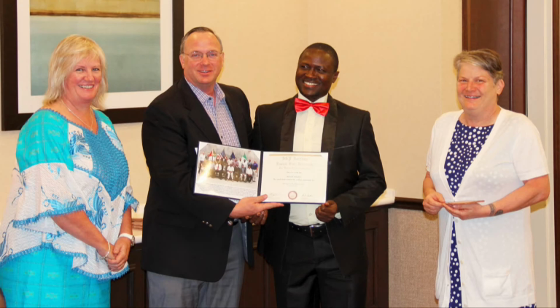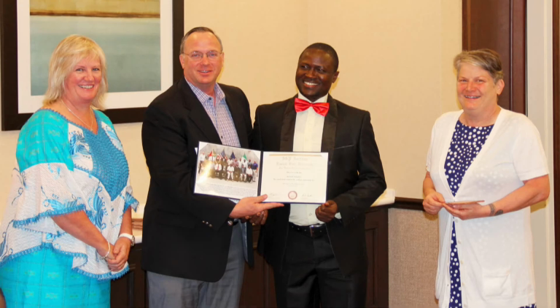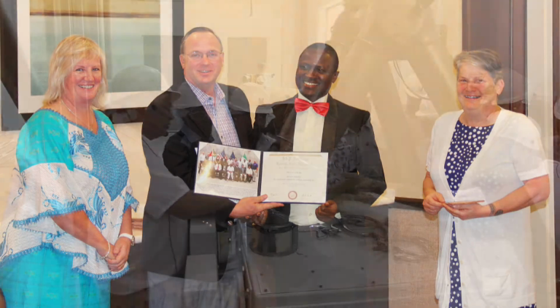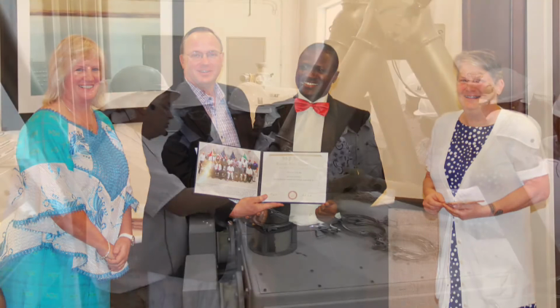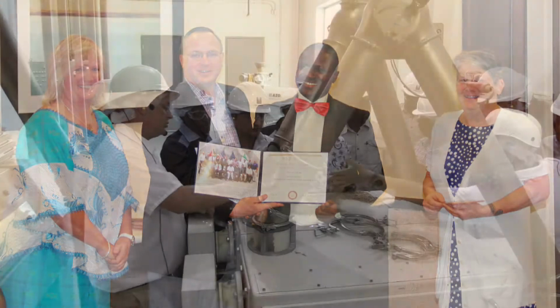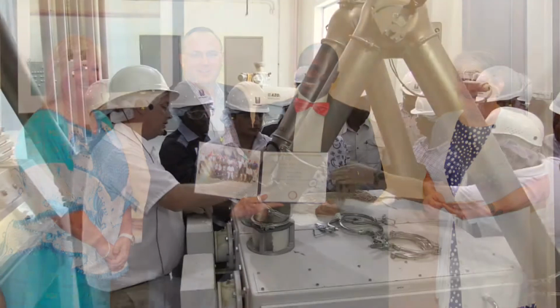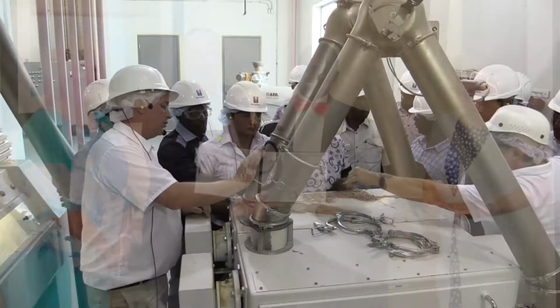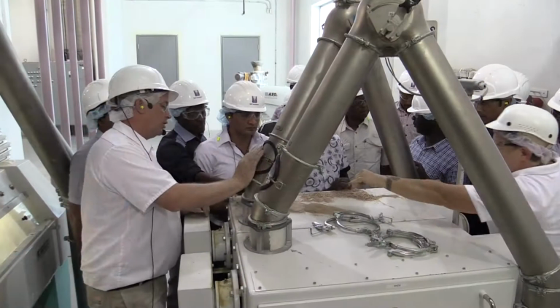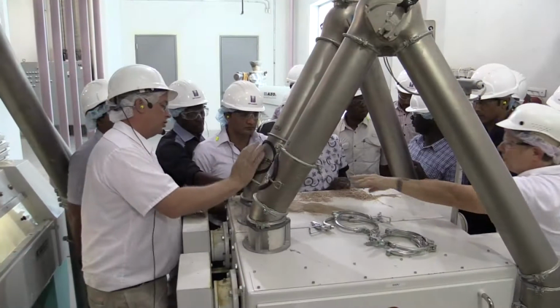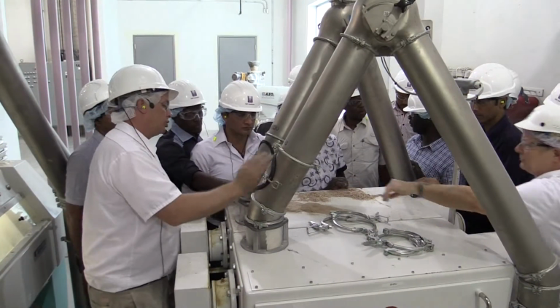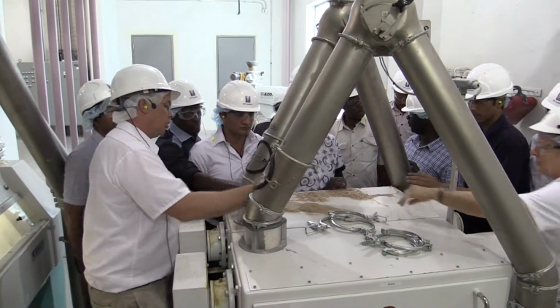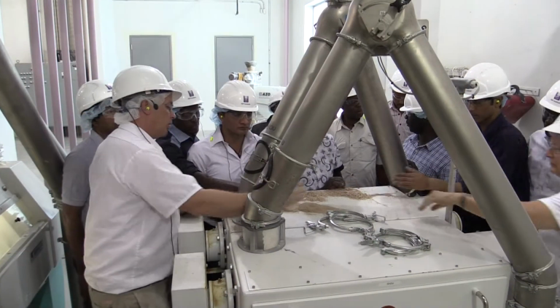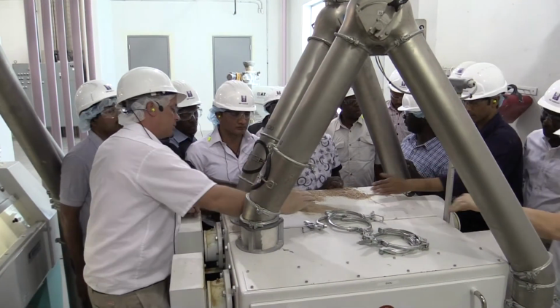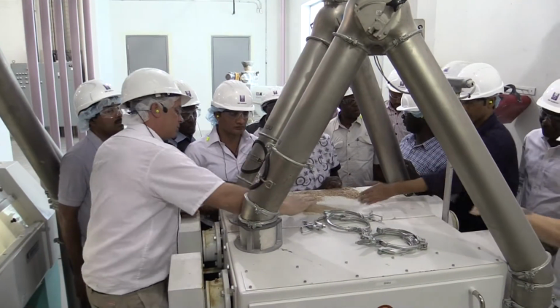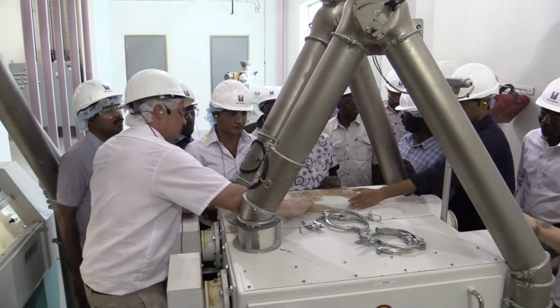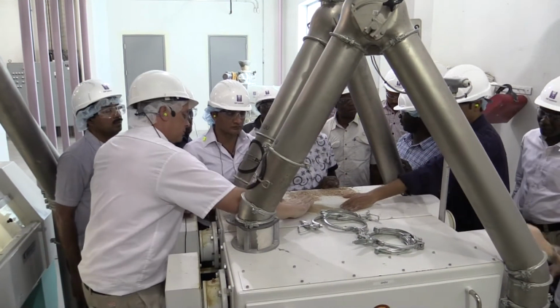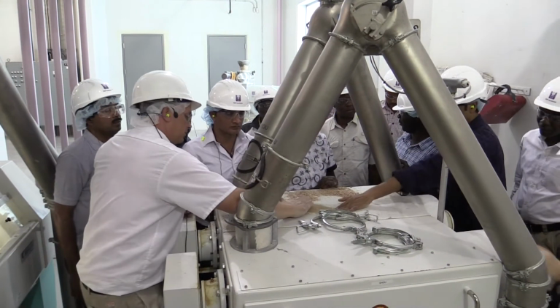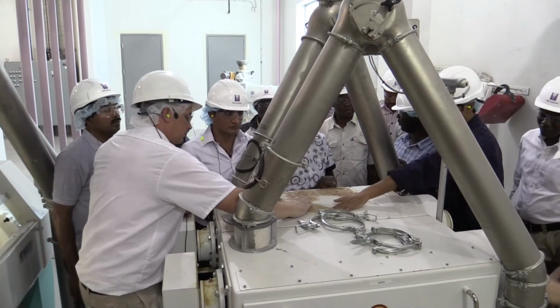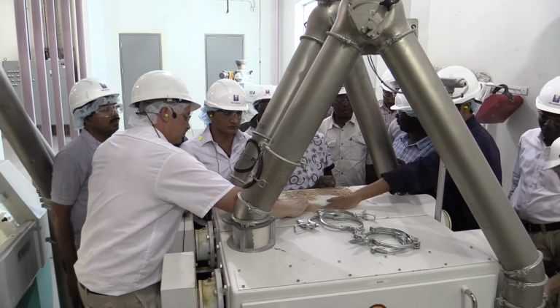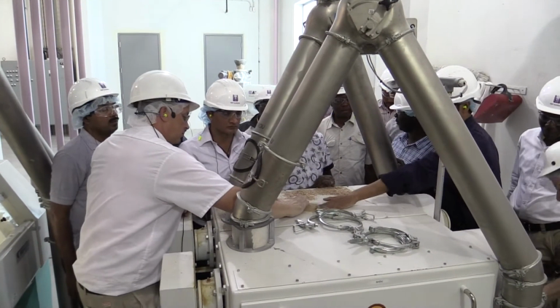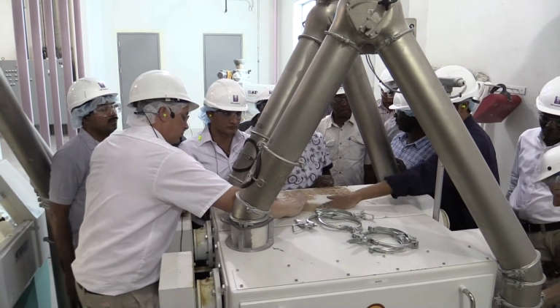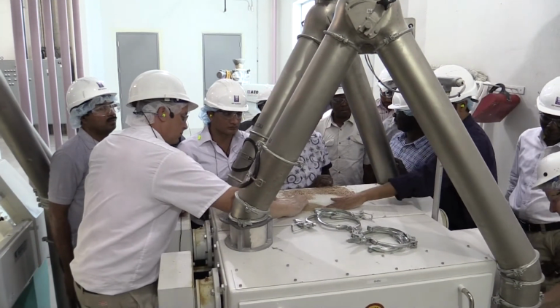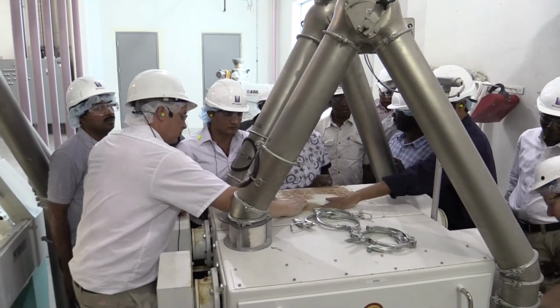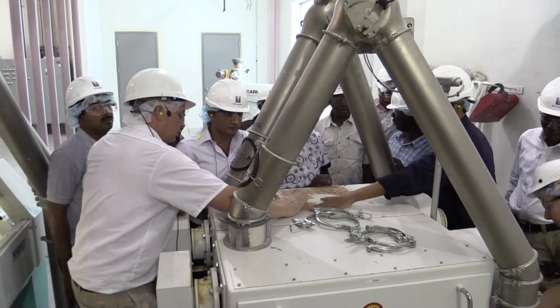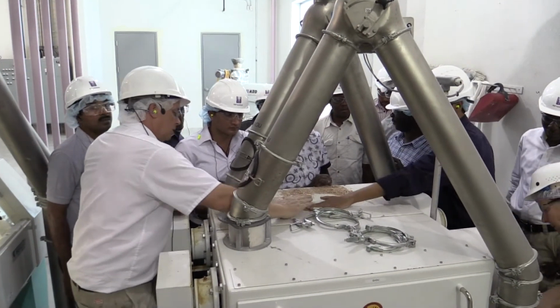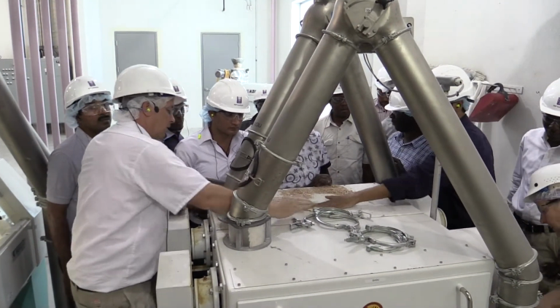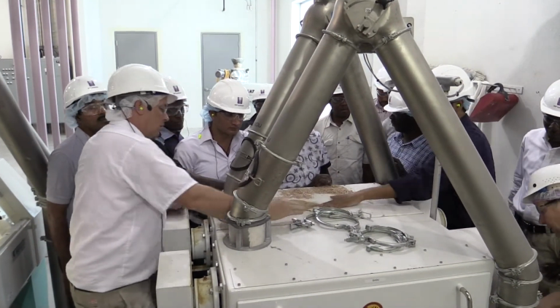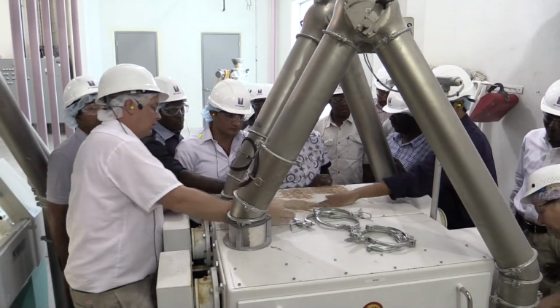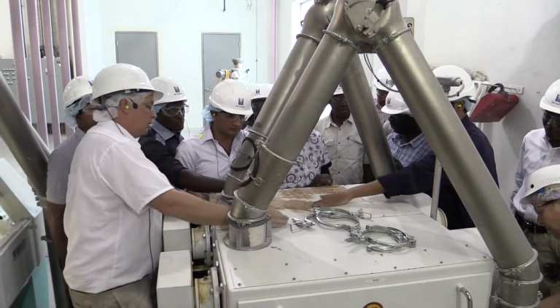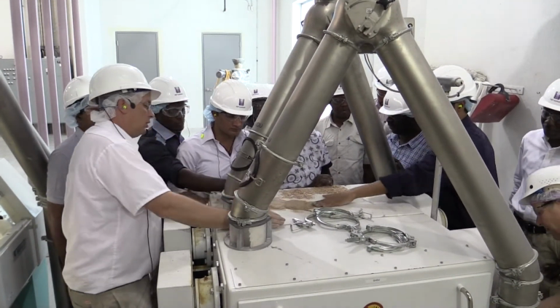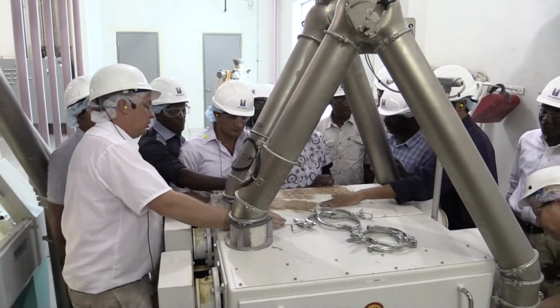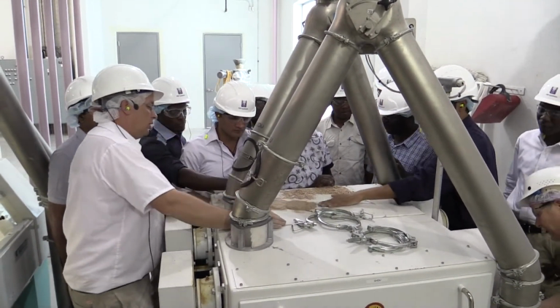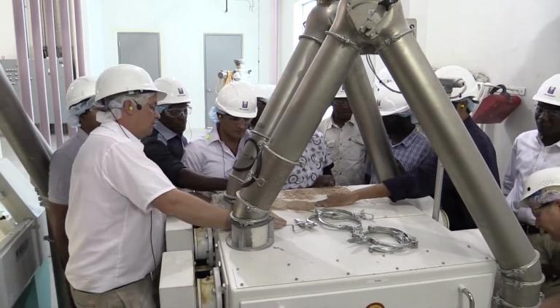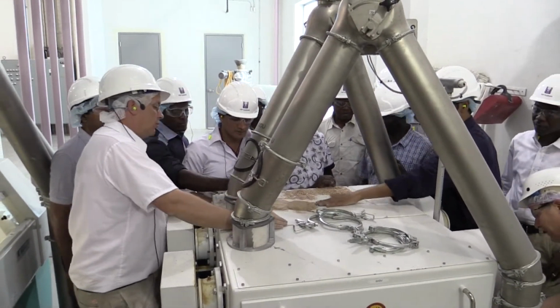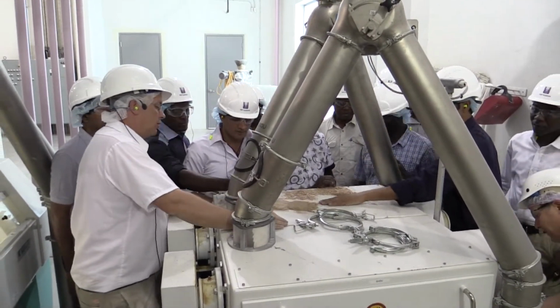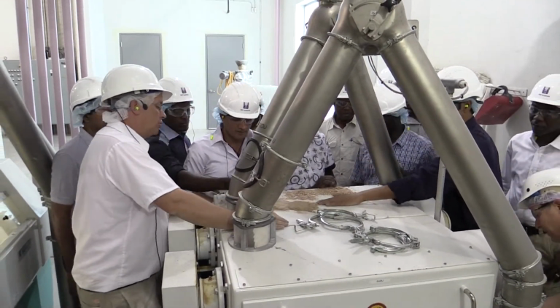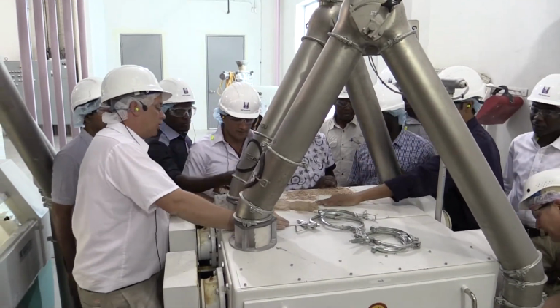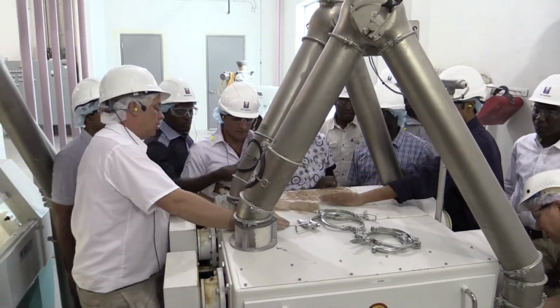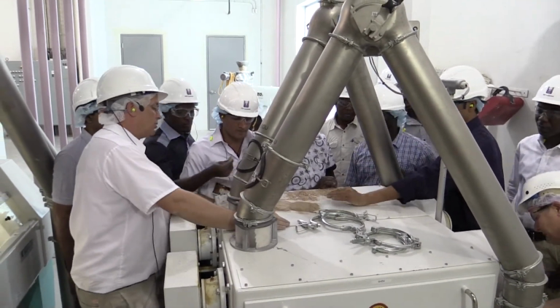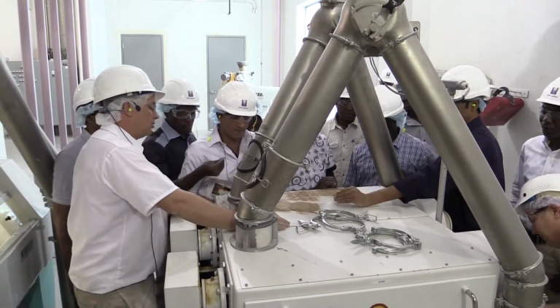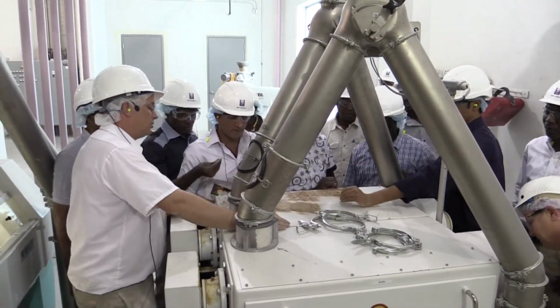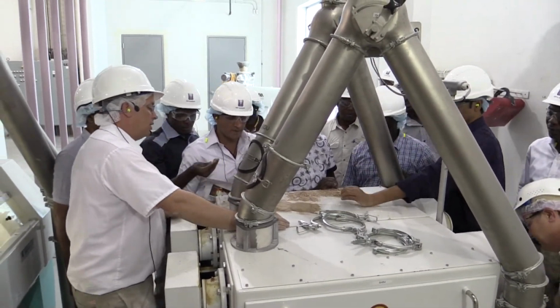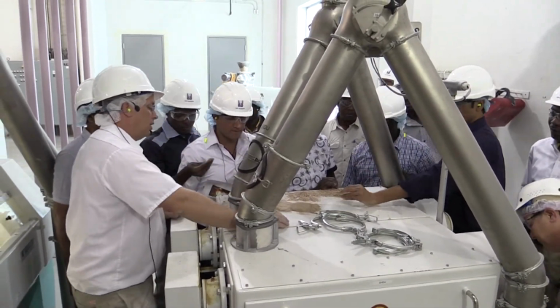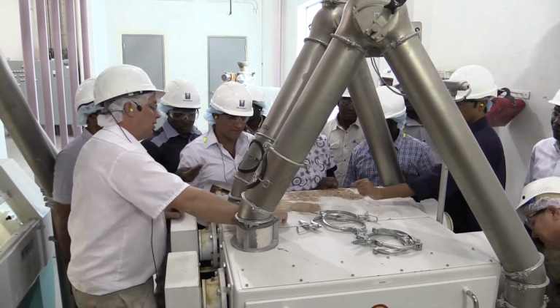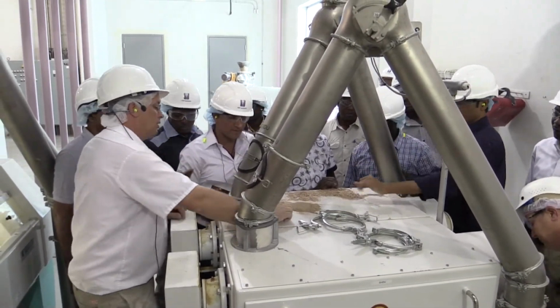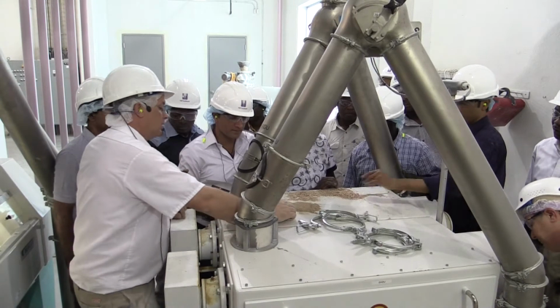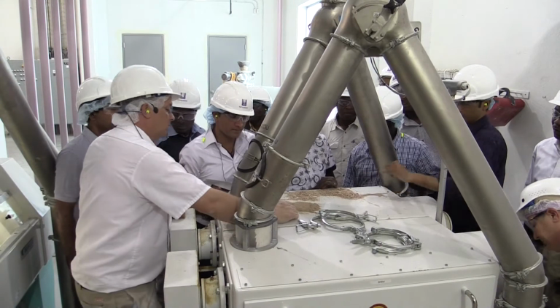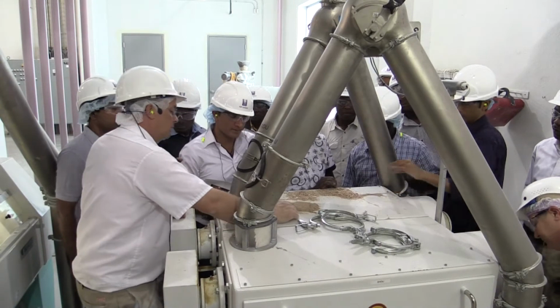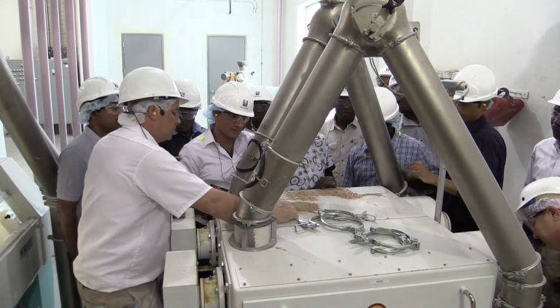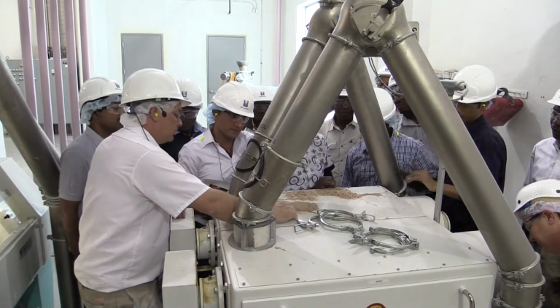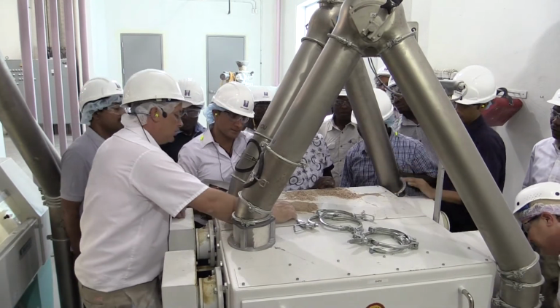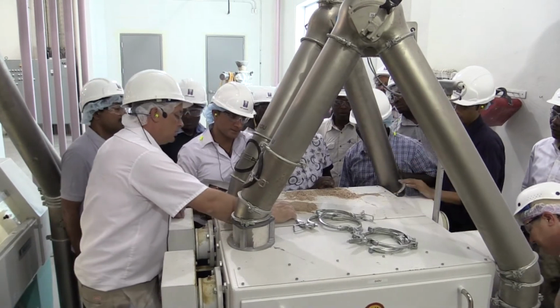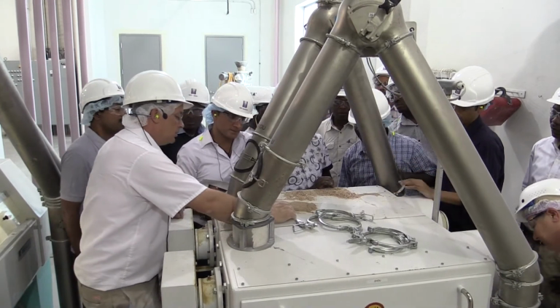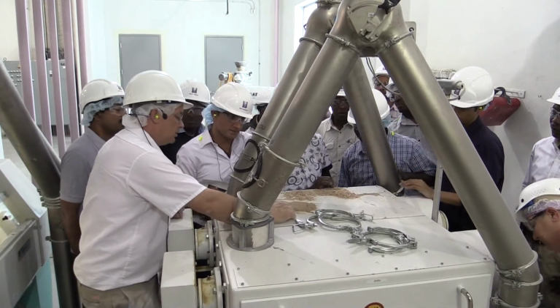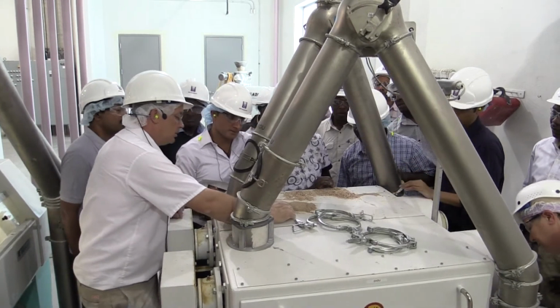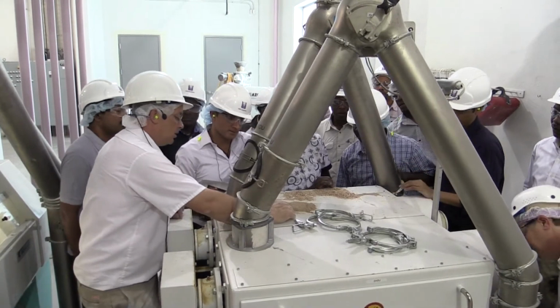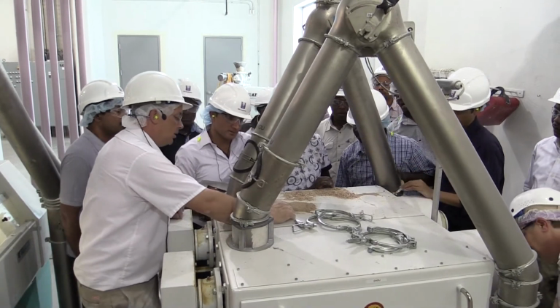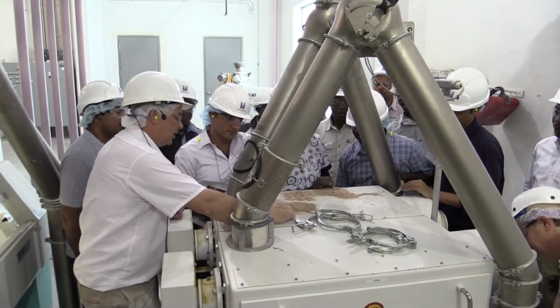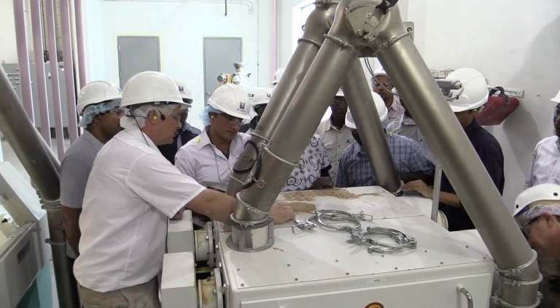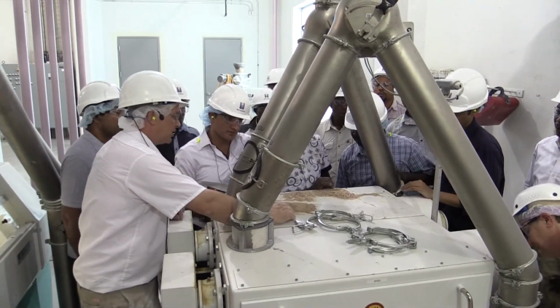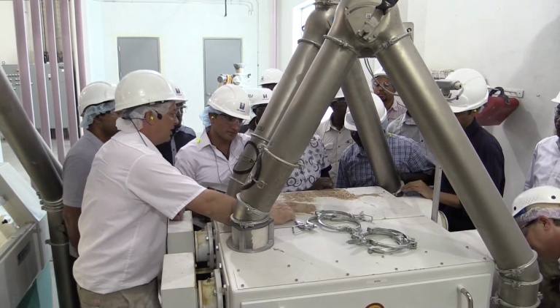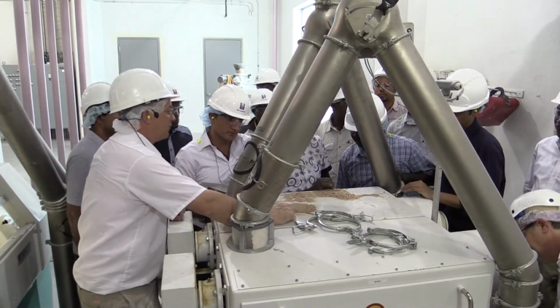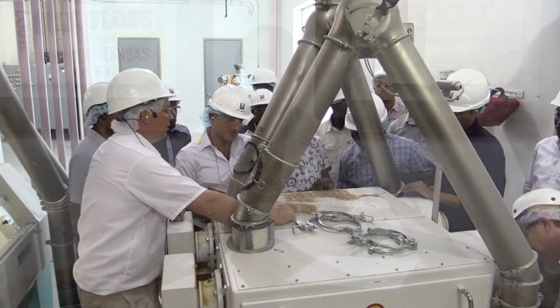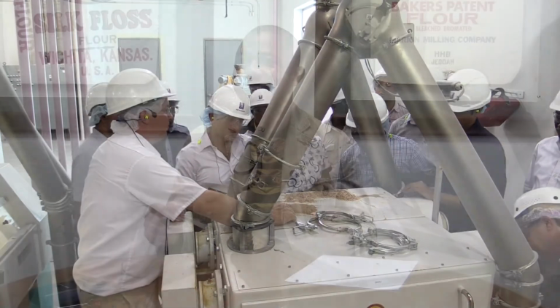If your organization or company has training needs, let the IGP Institute assist you in developing a customized course.